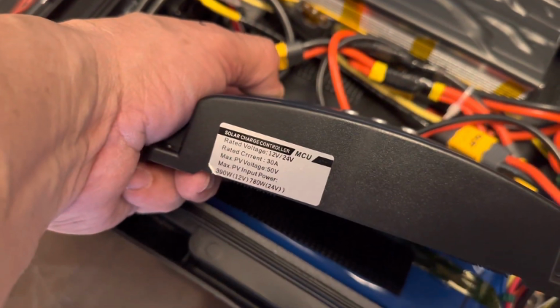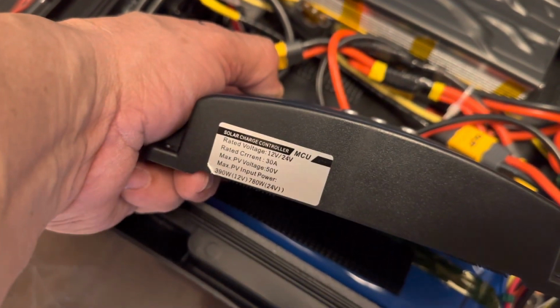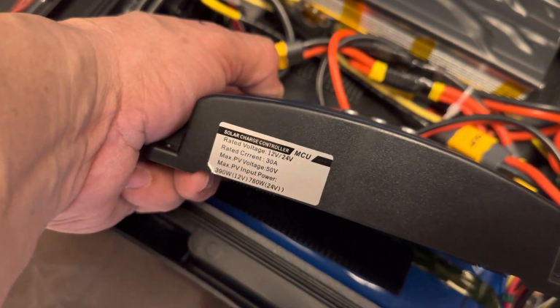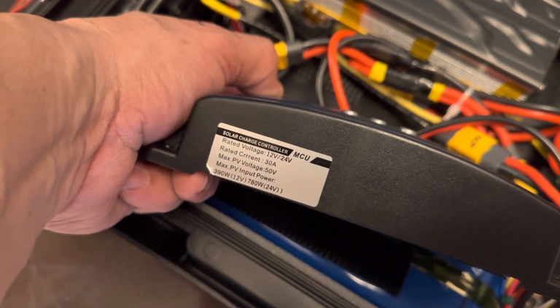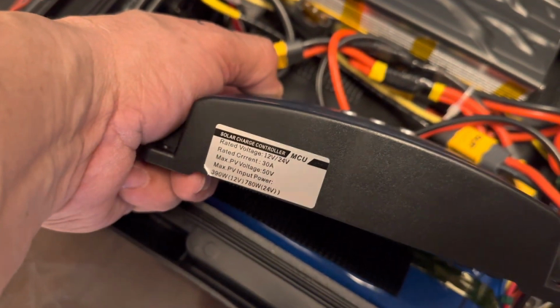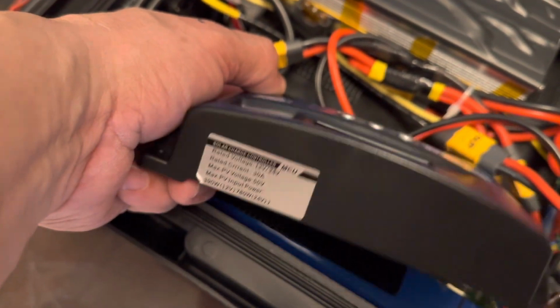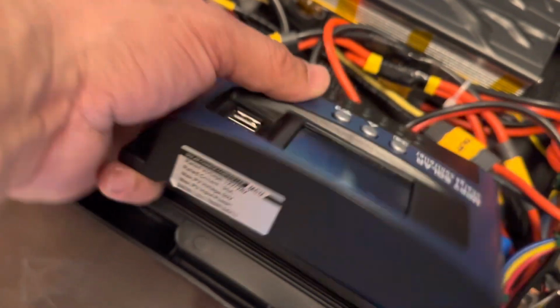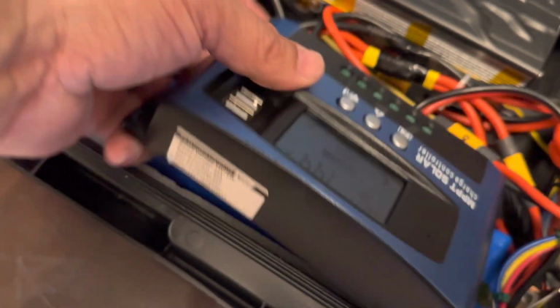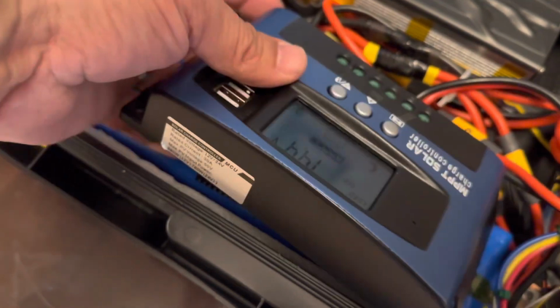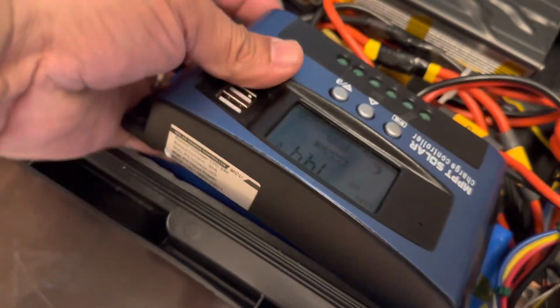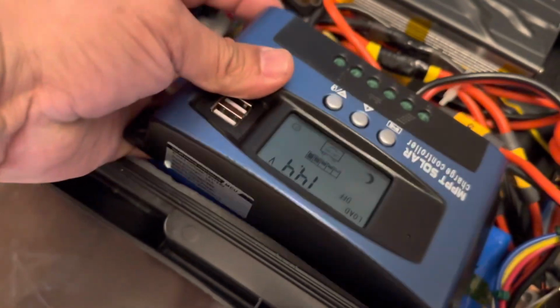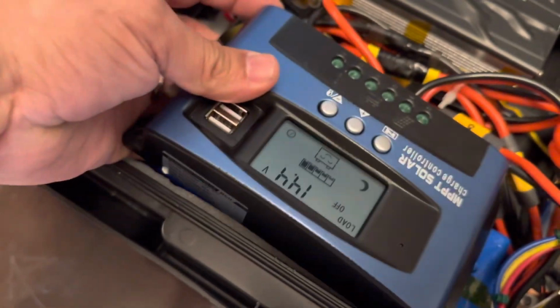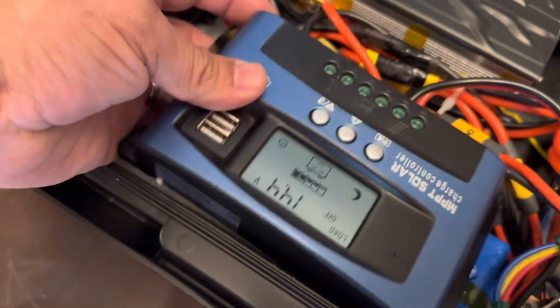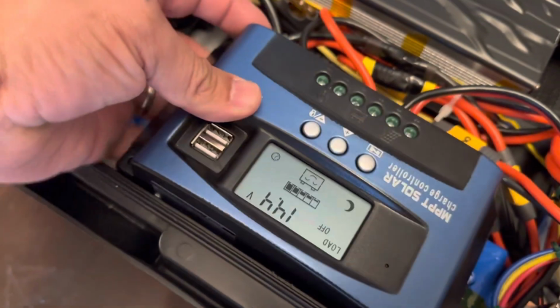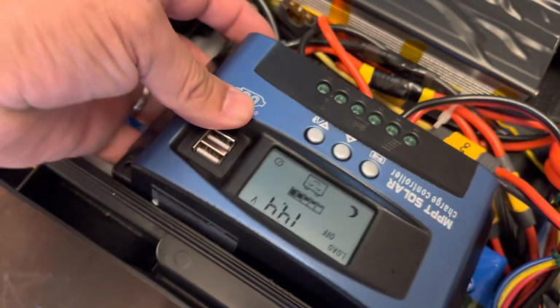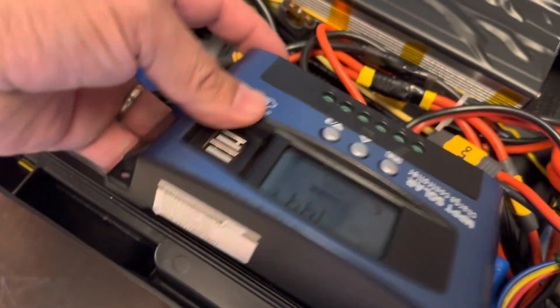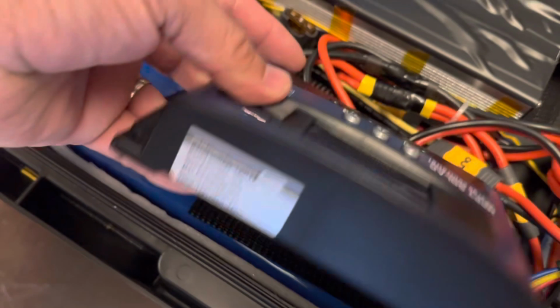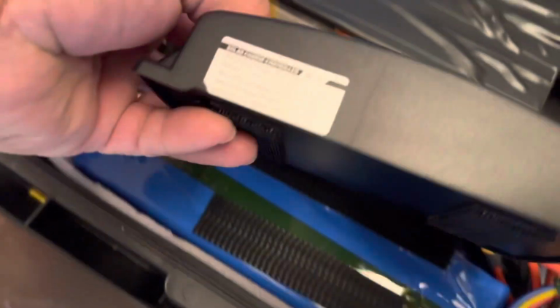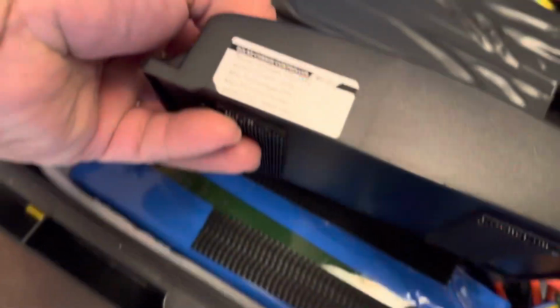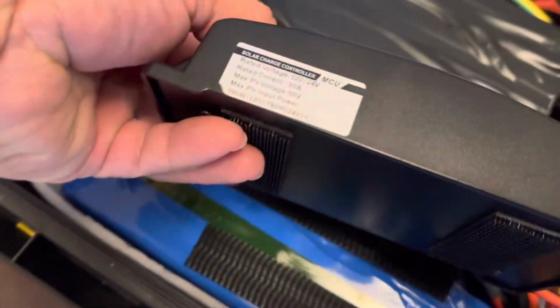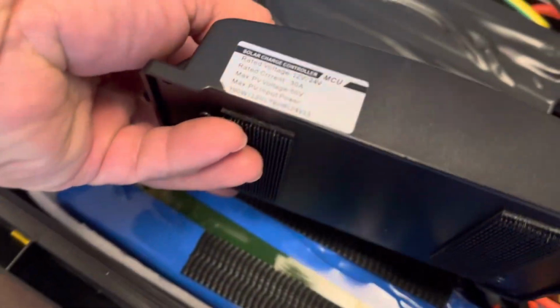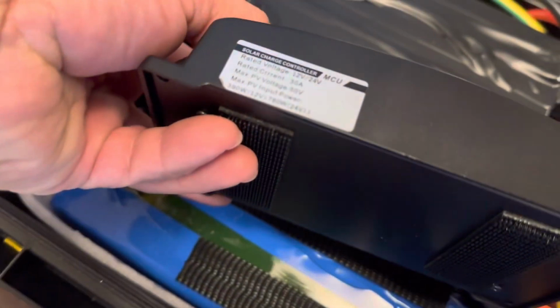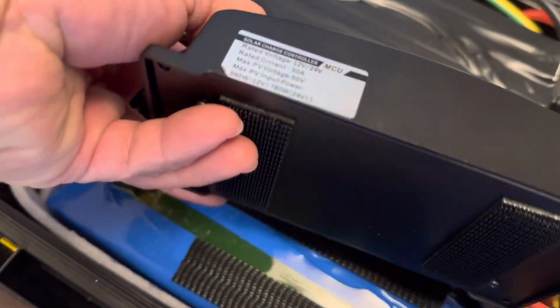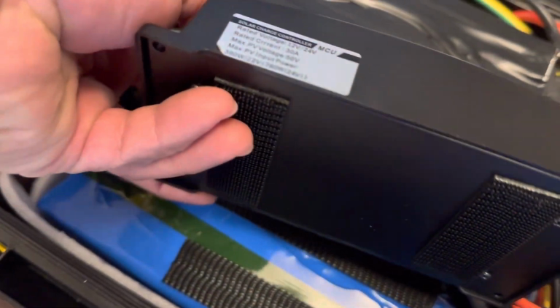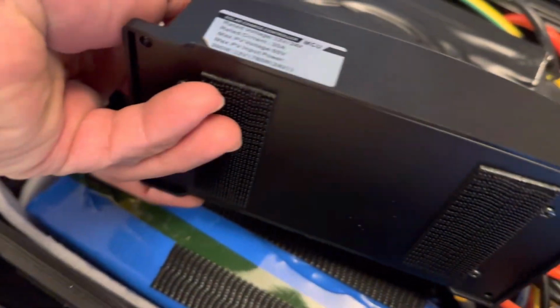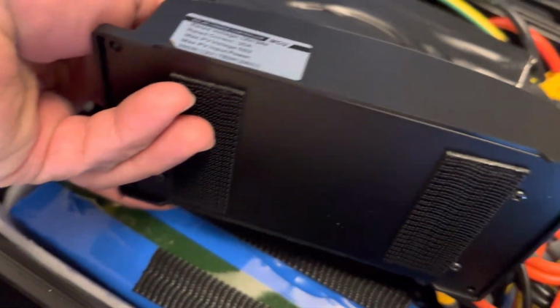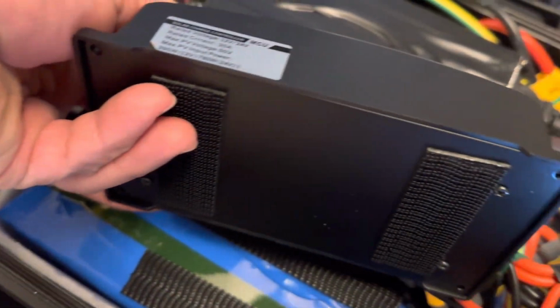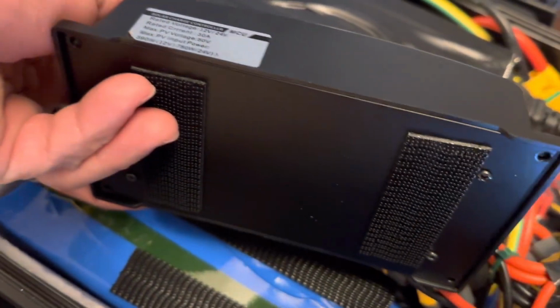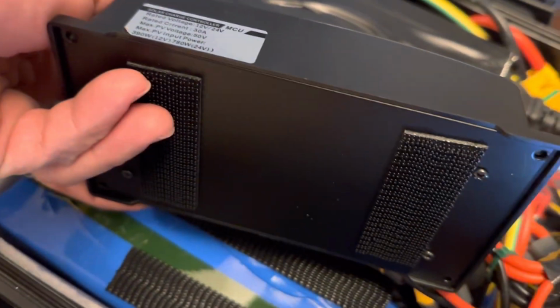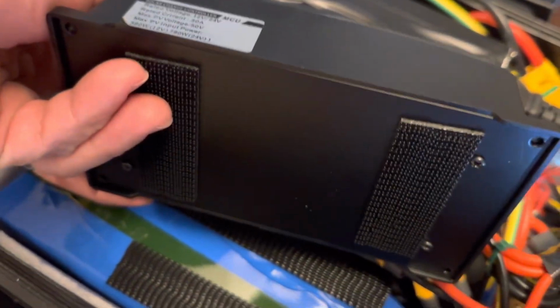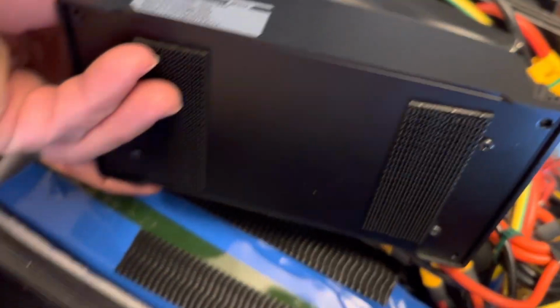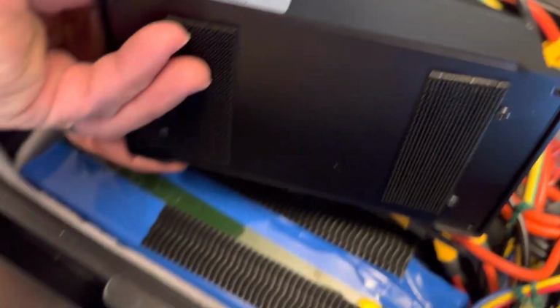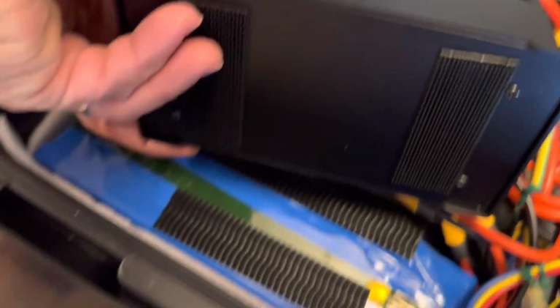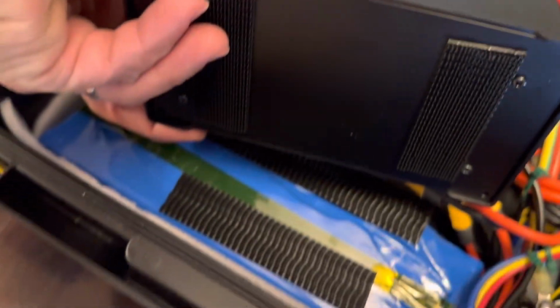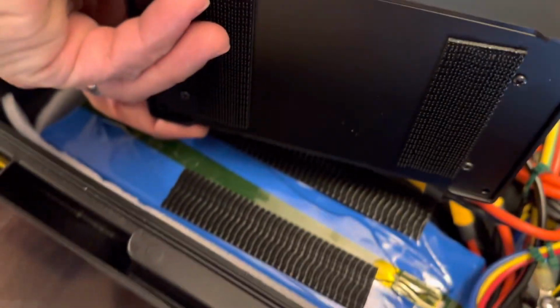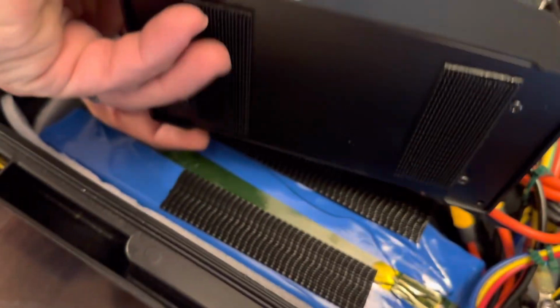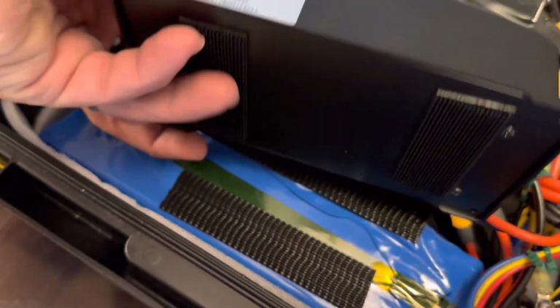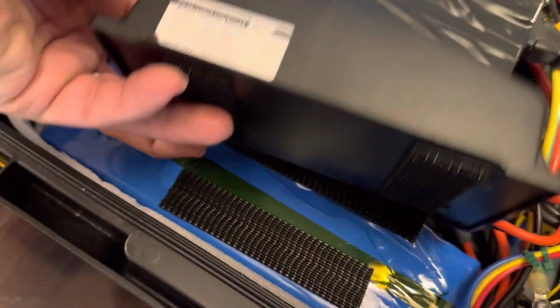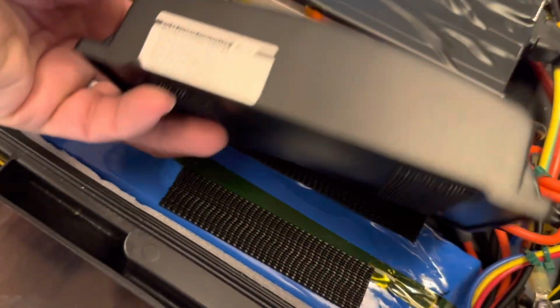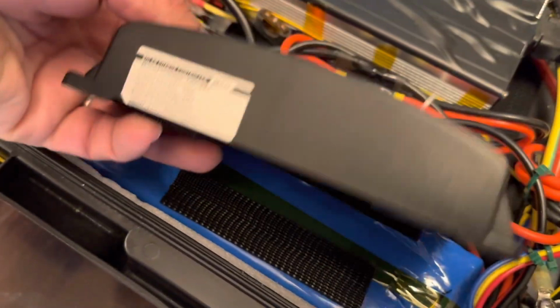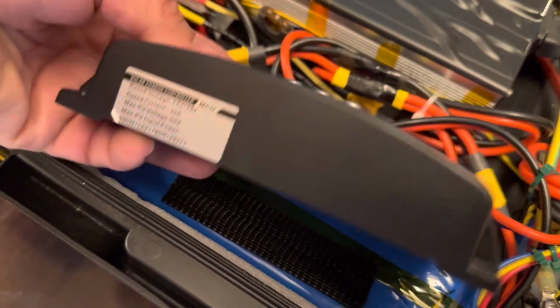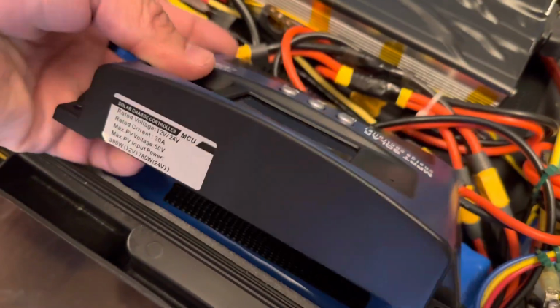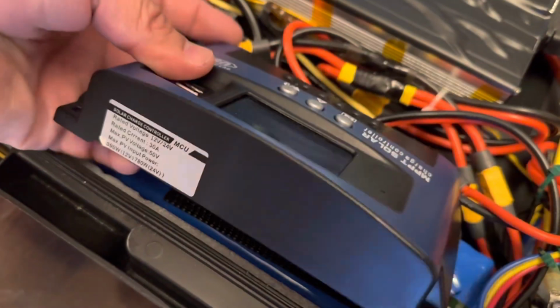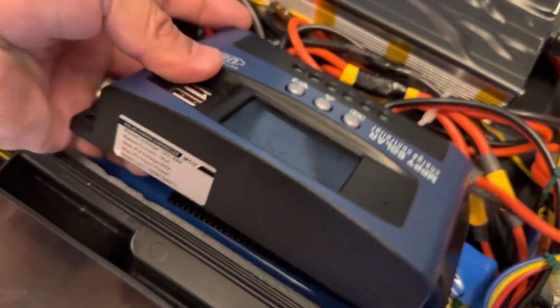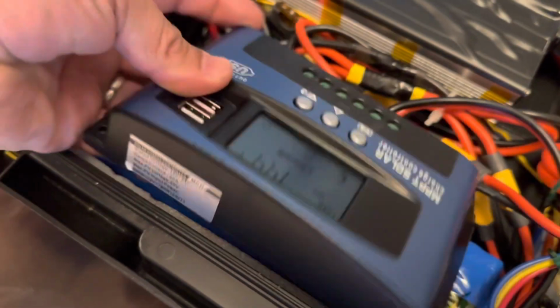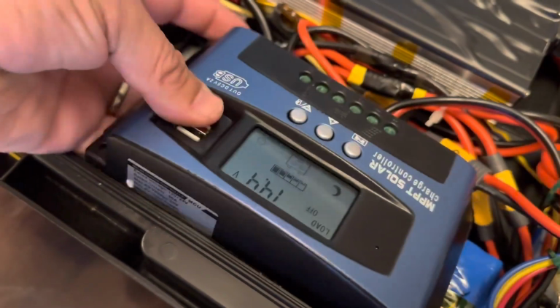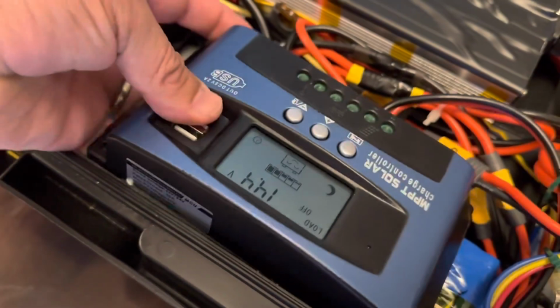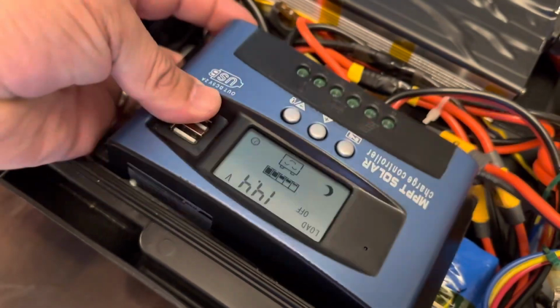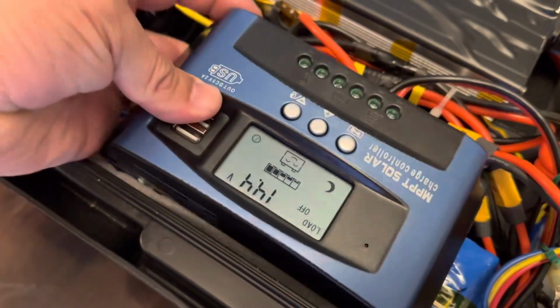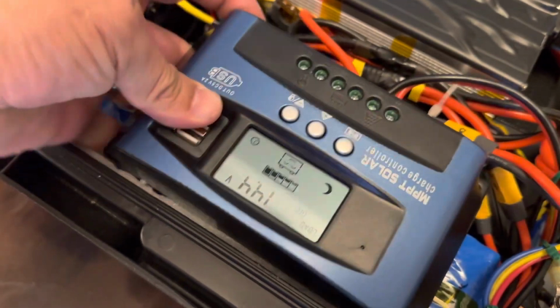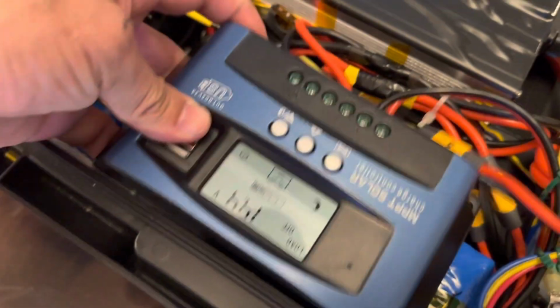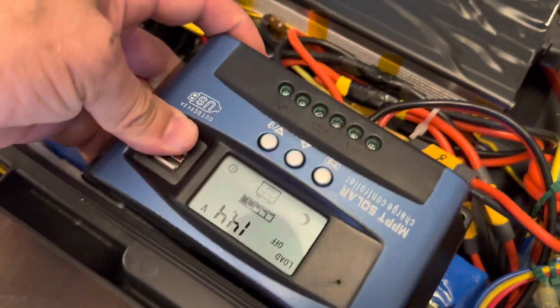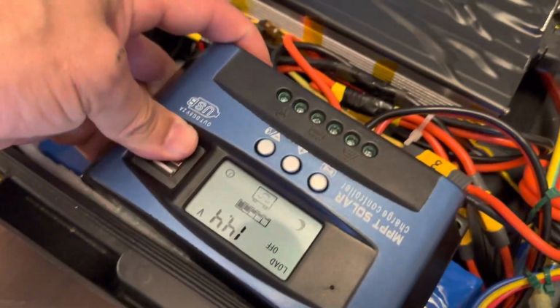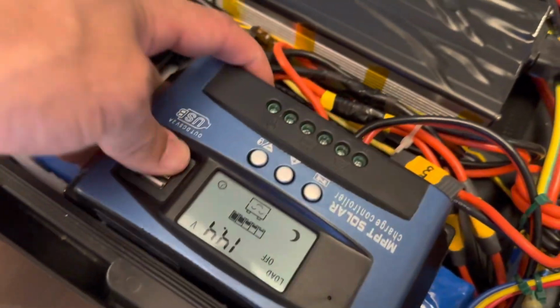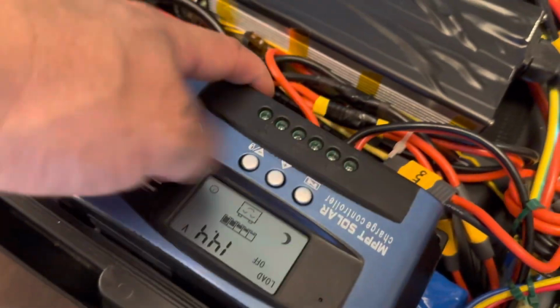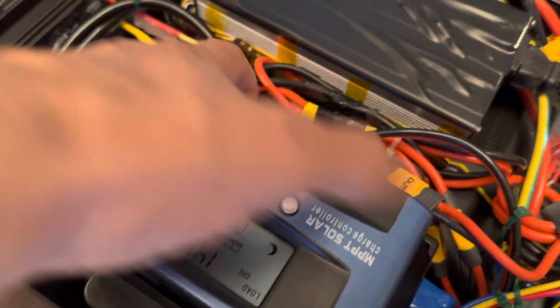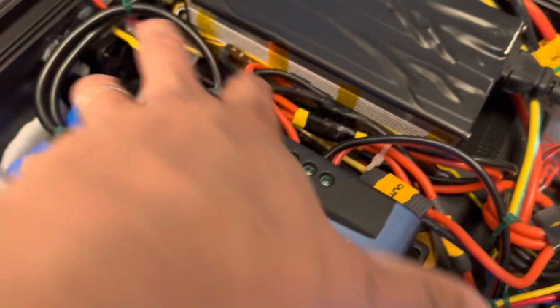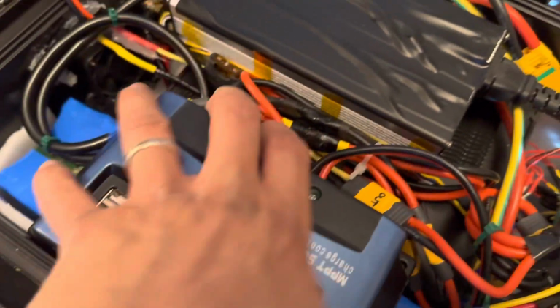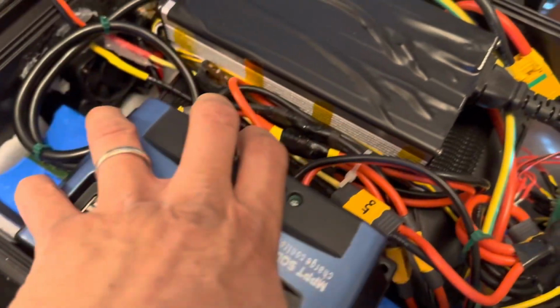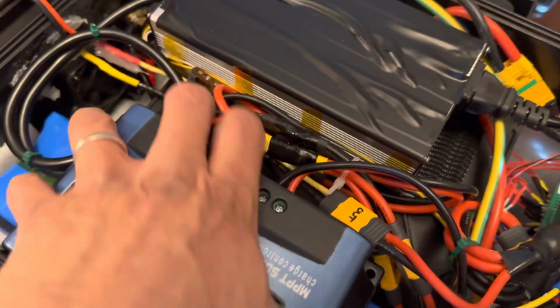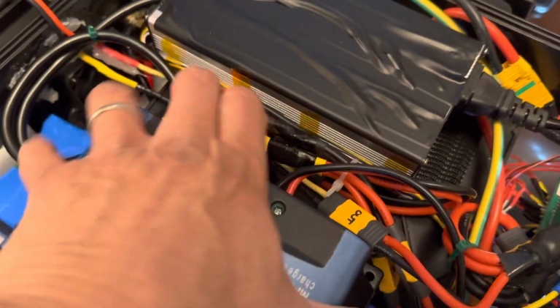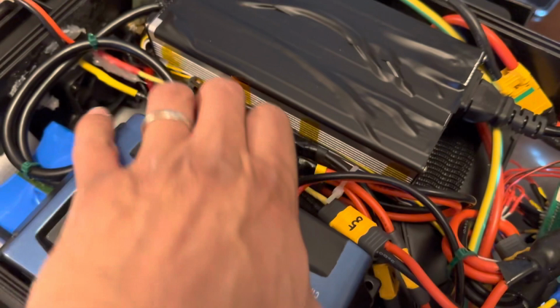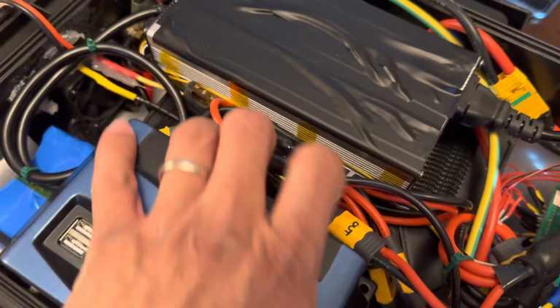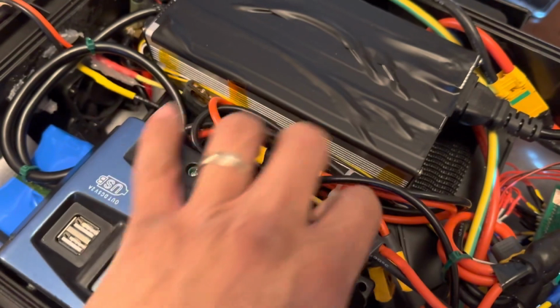The solar charging port goes into my MPPT charge controller. This one is a 30-amp controller.